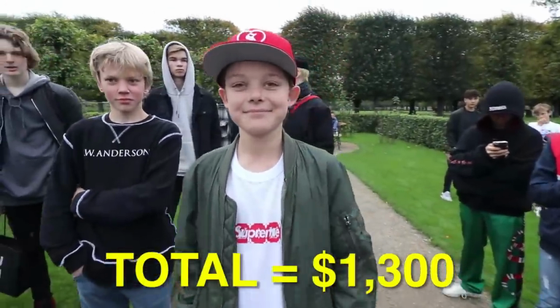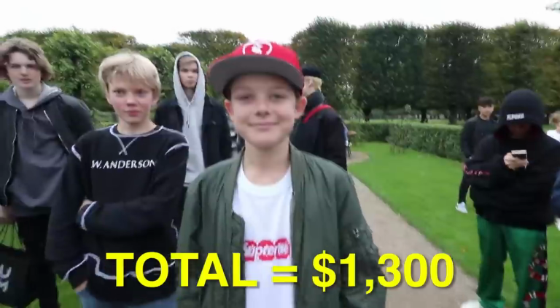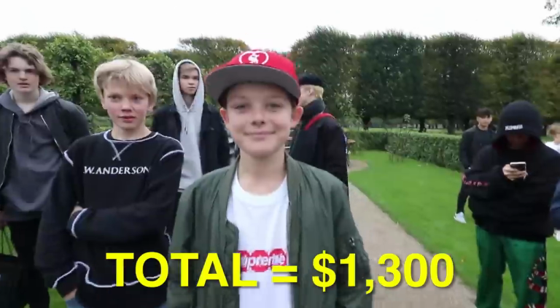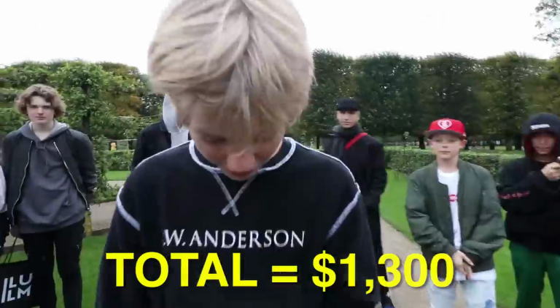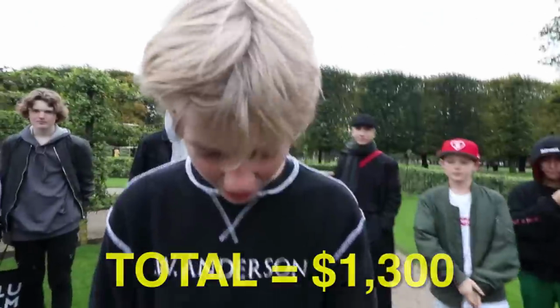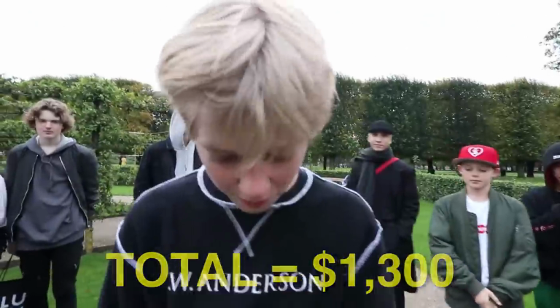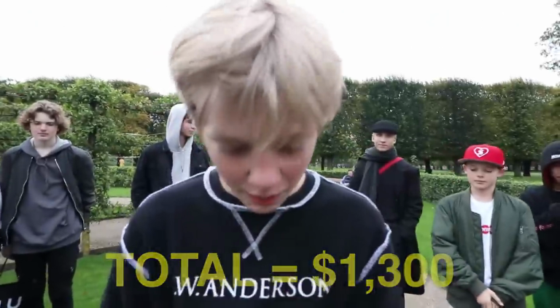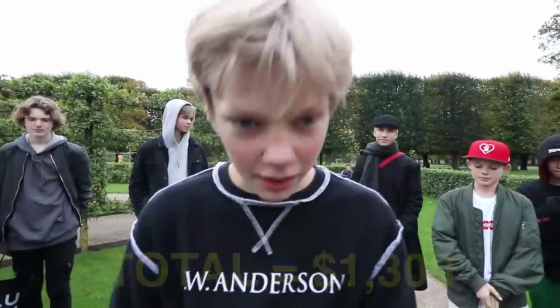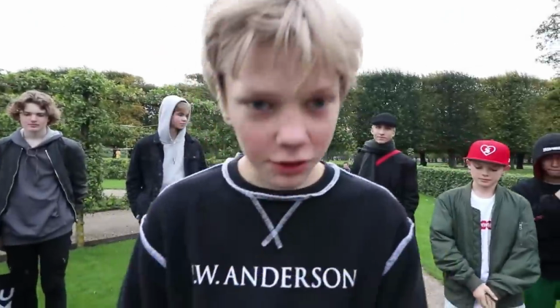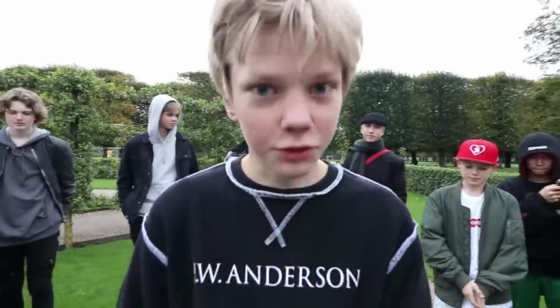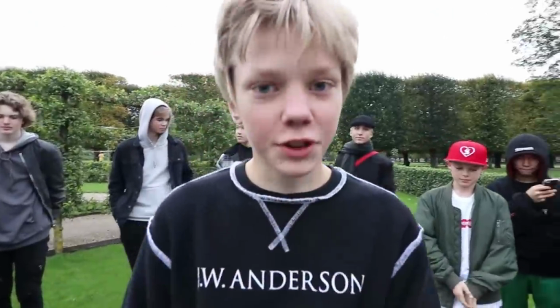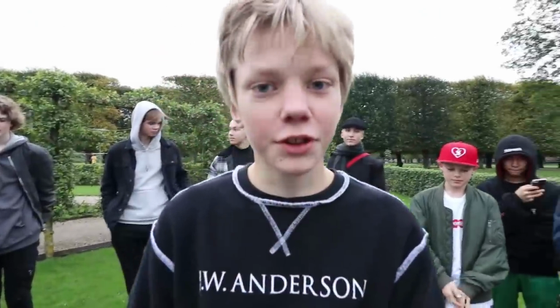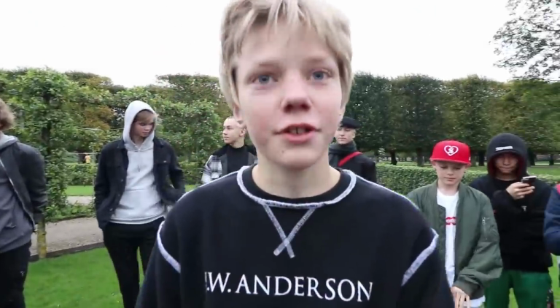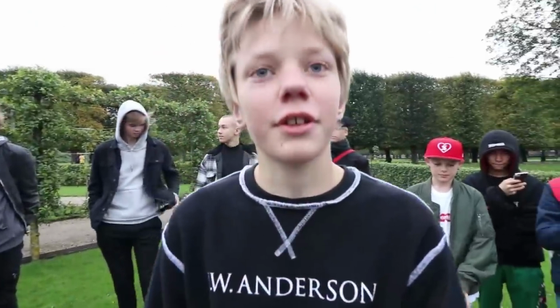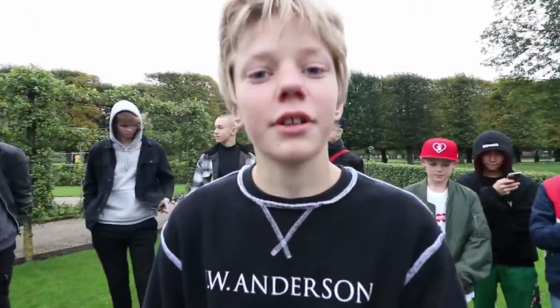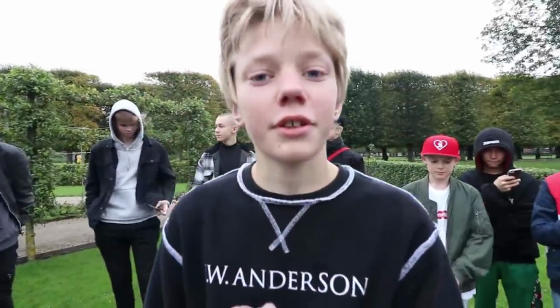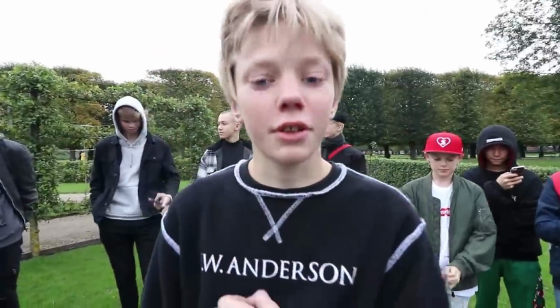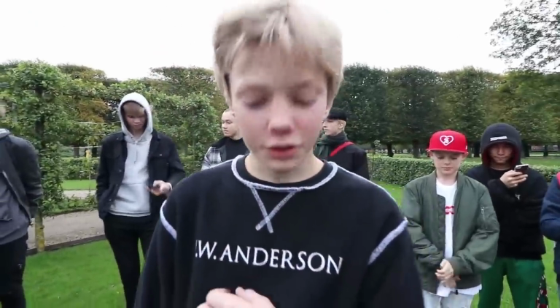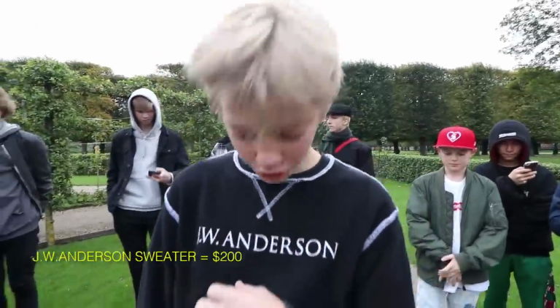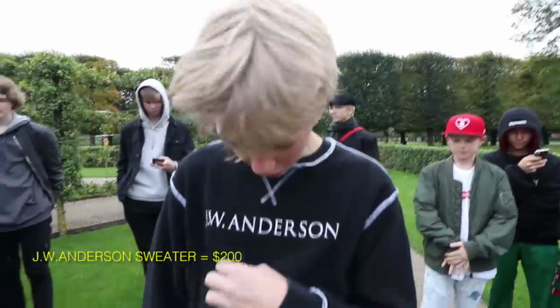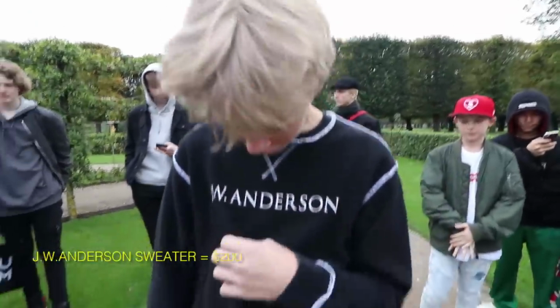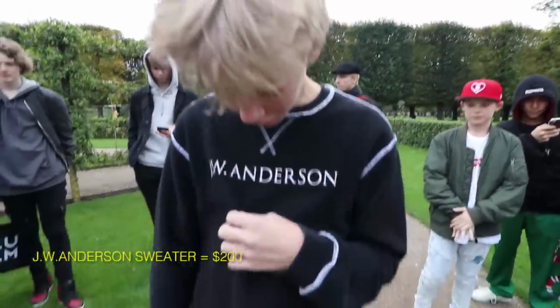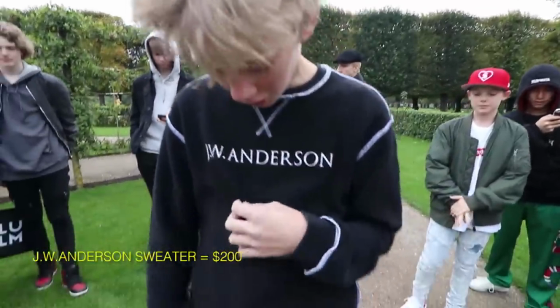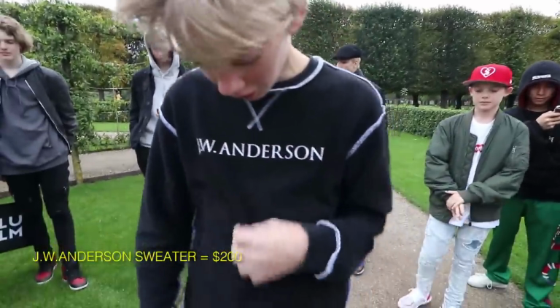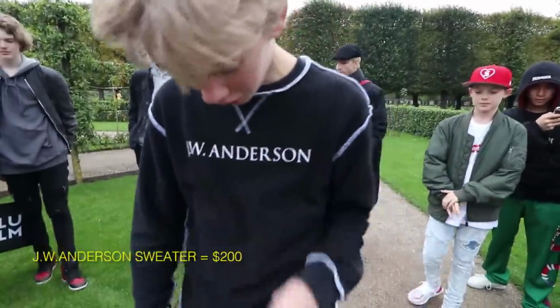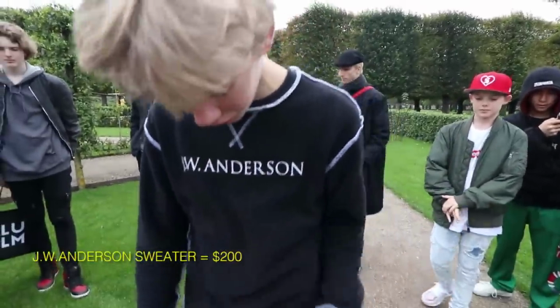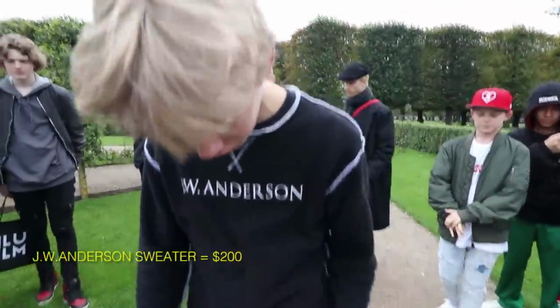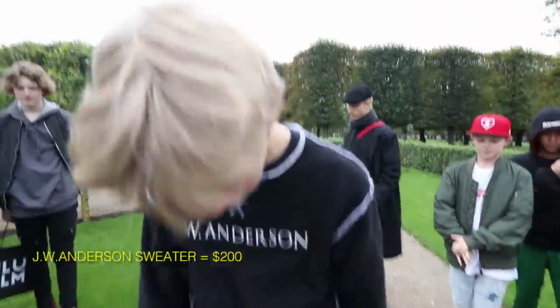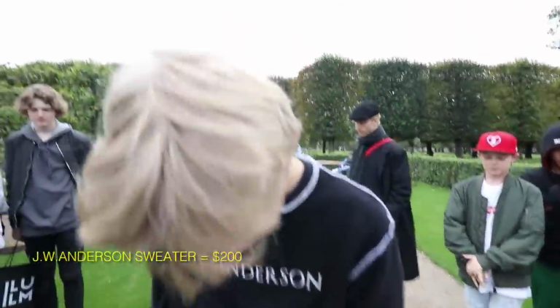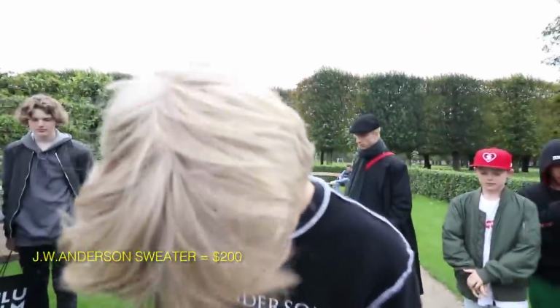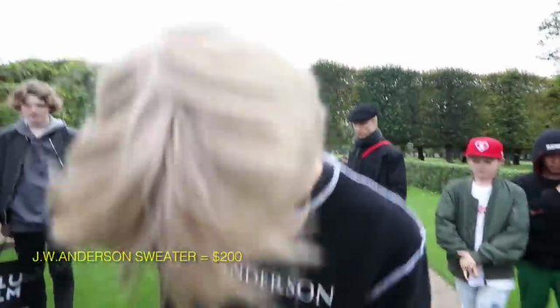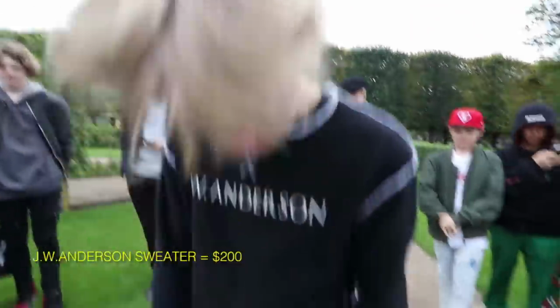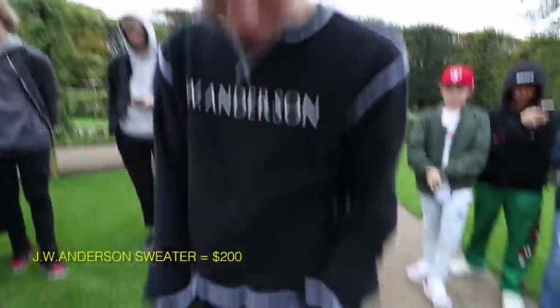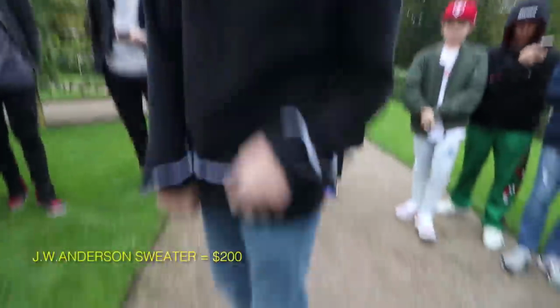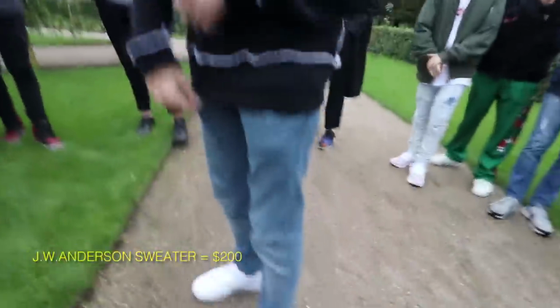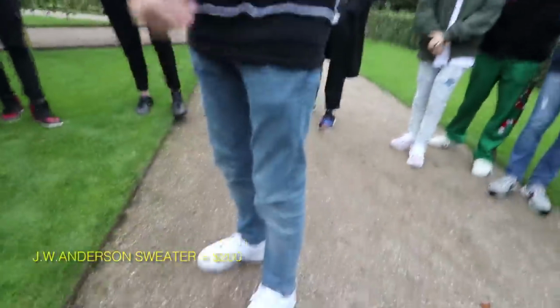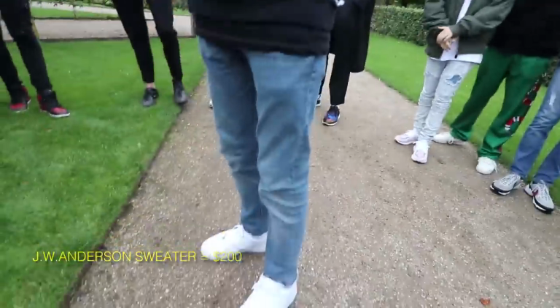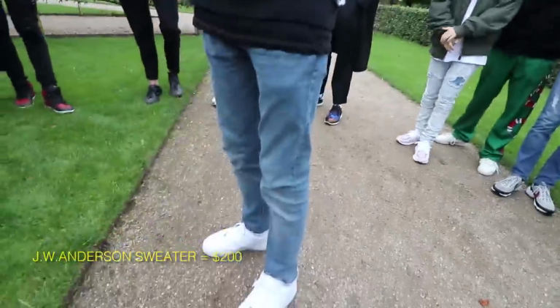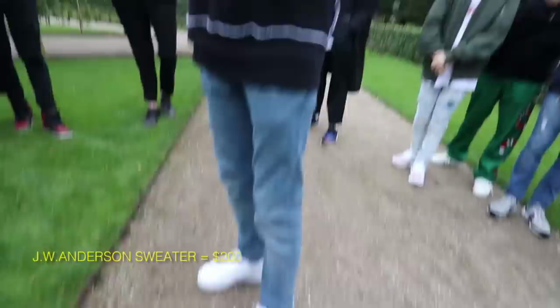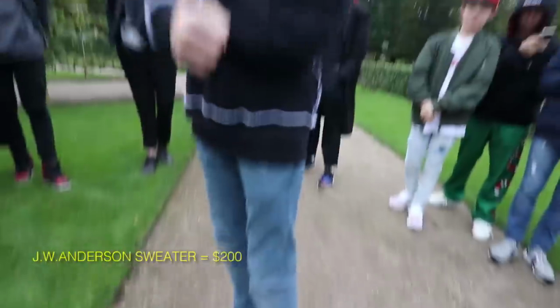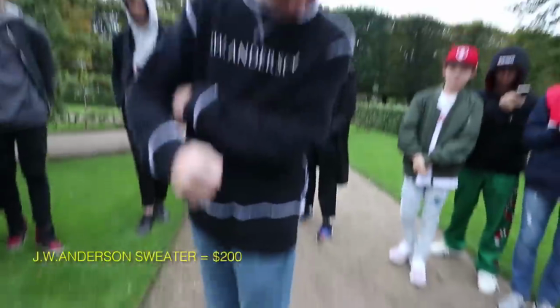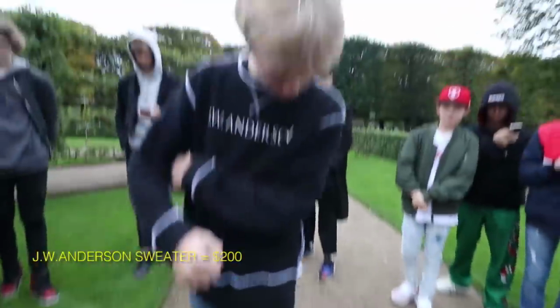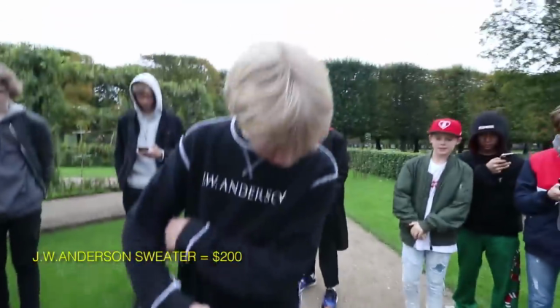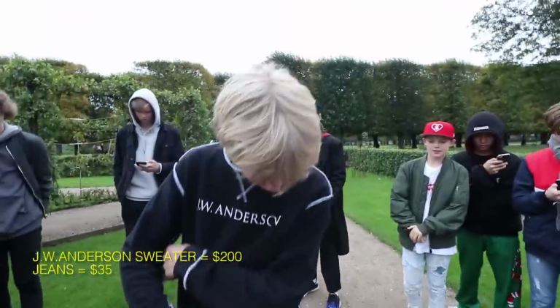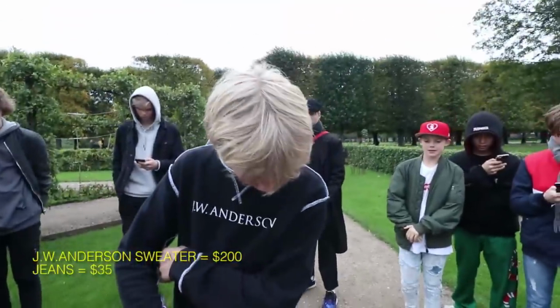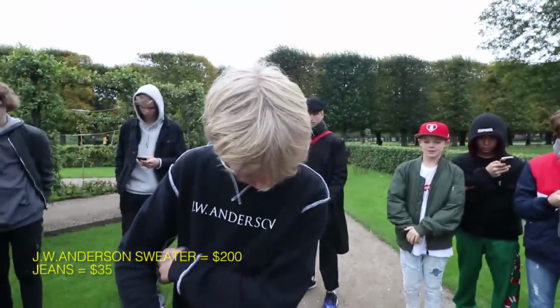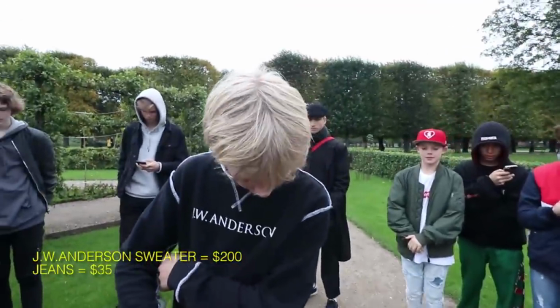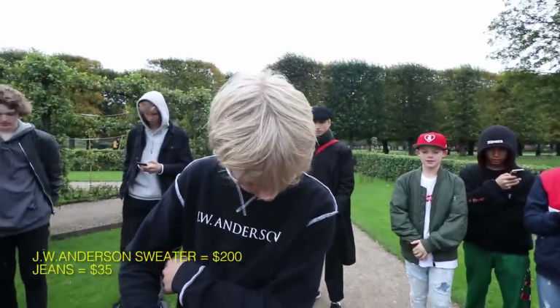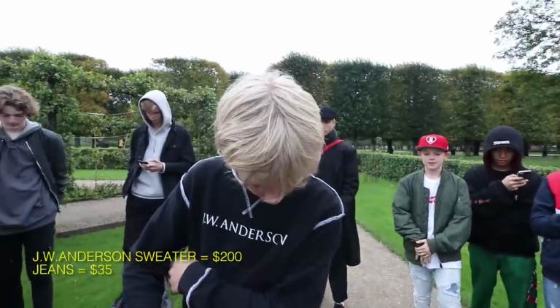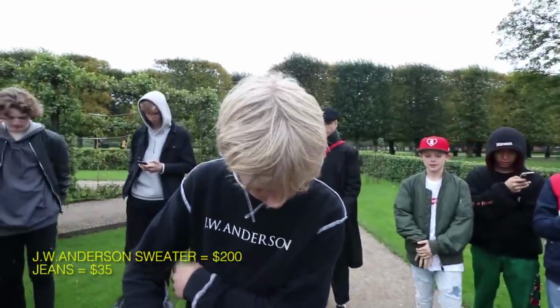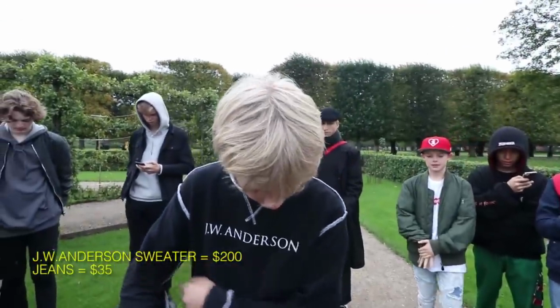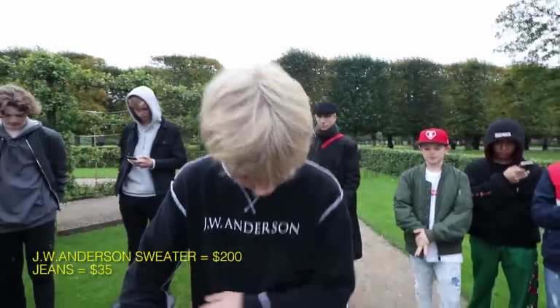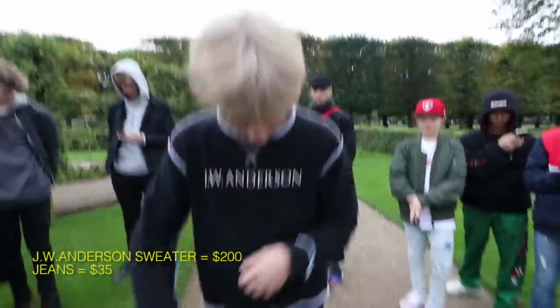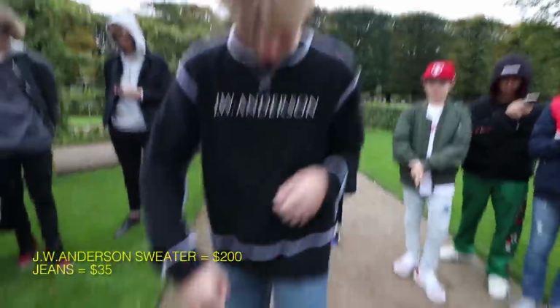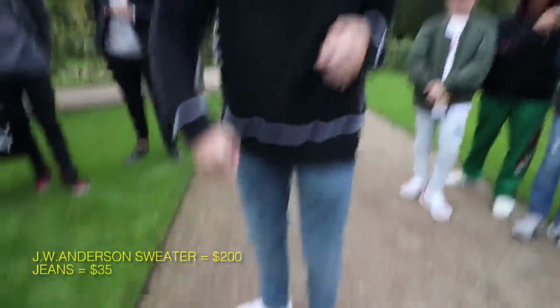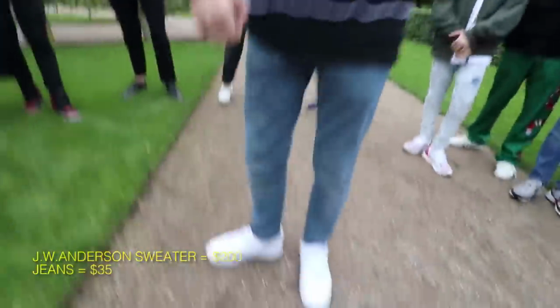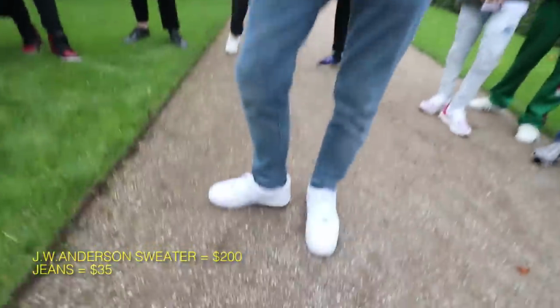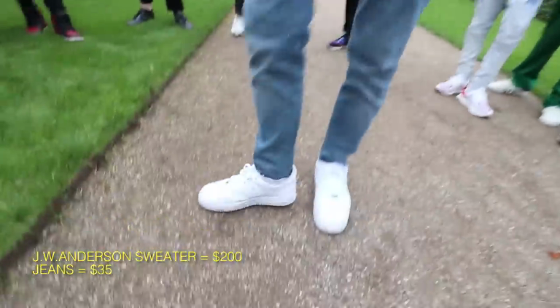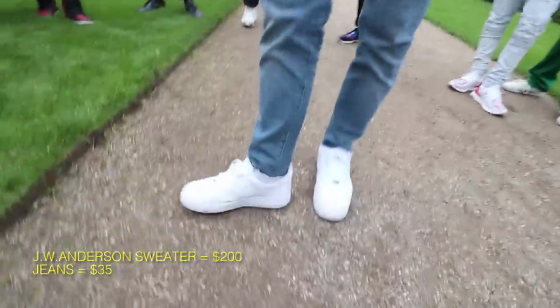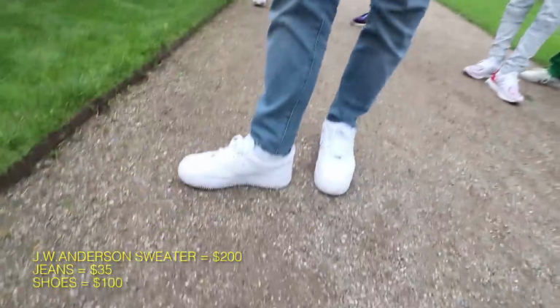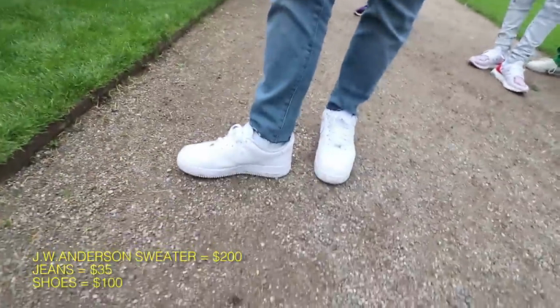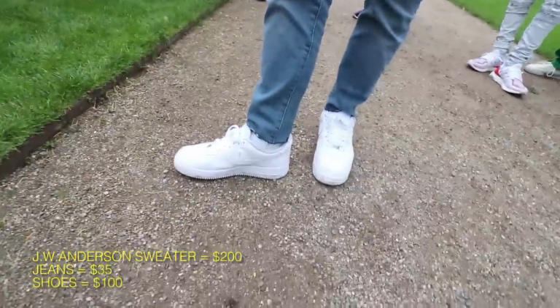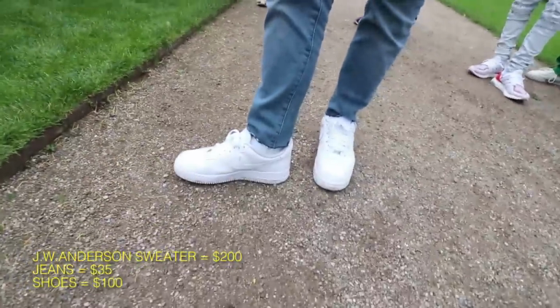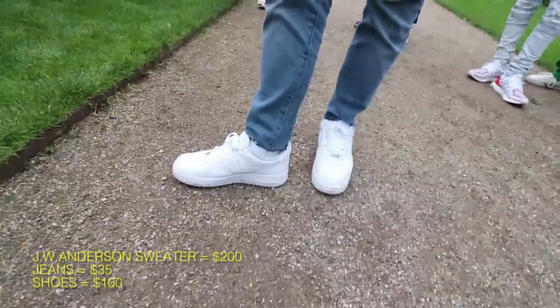My sweatshirt is $200. My jeans are $35. And my shoes are $100.